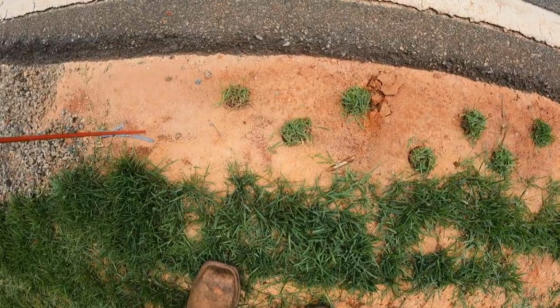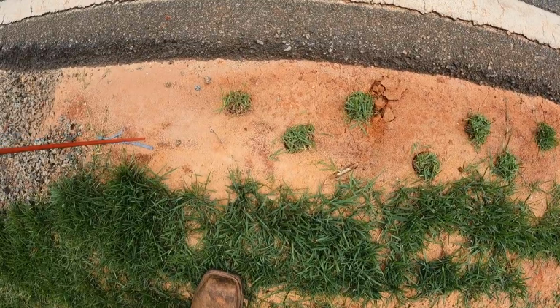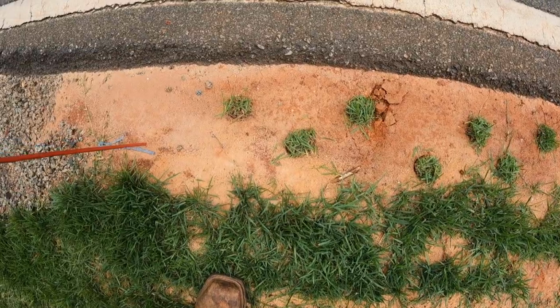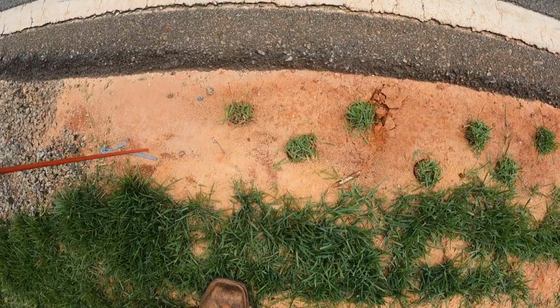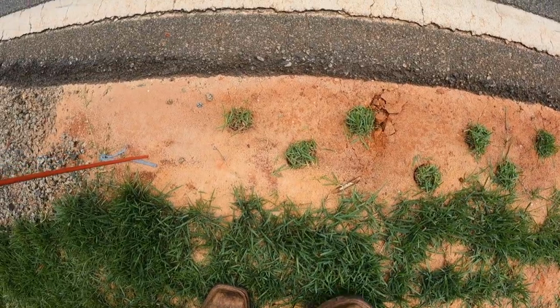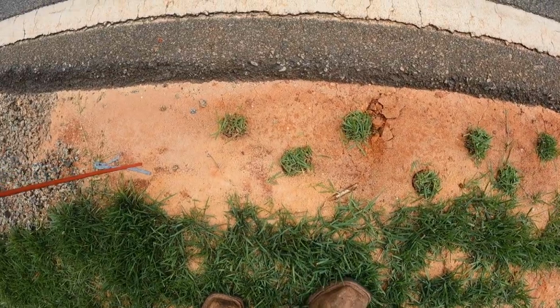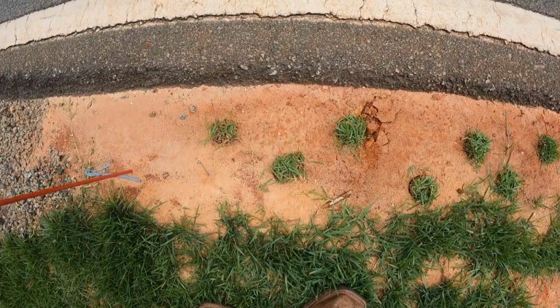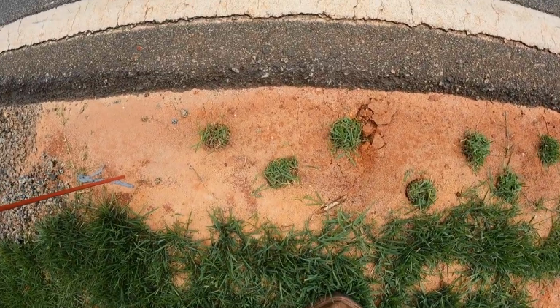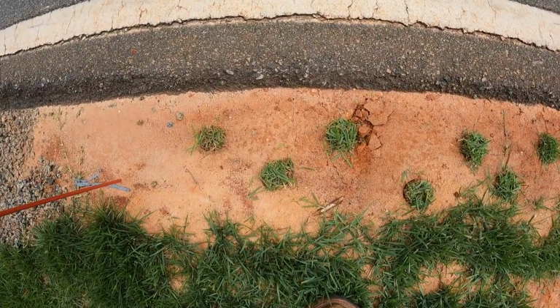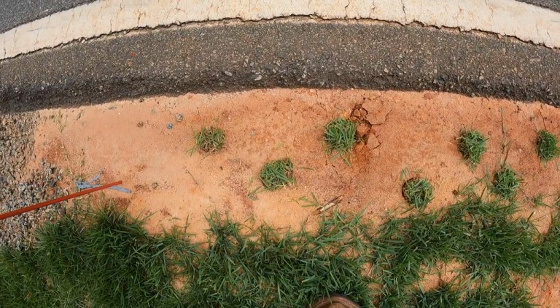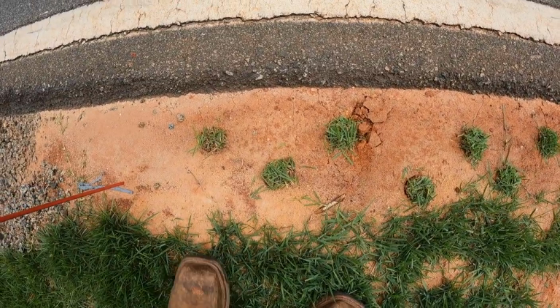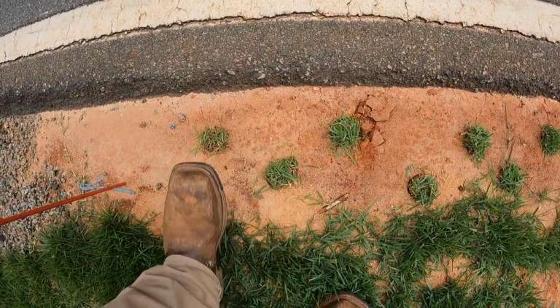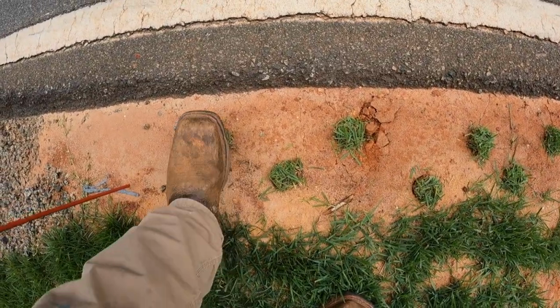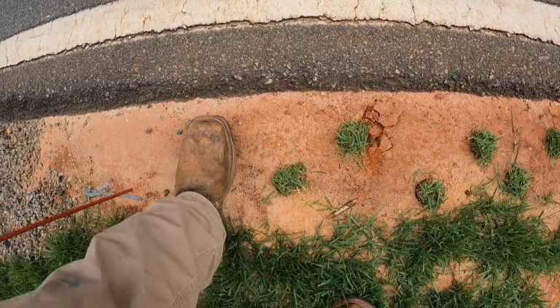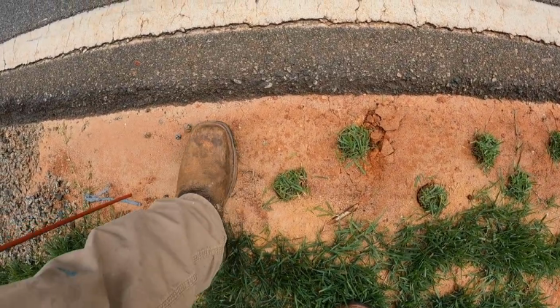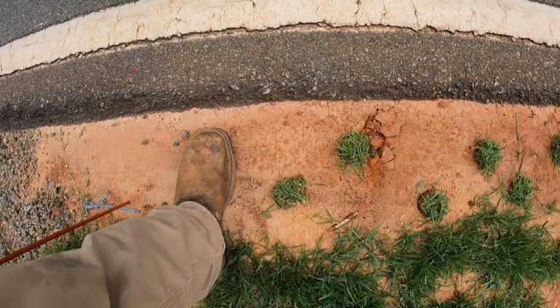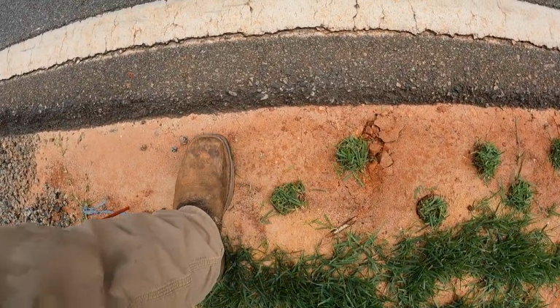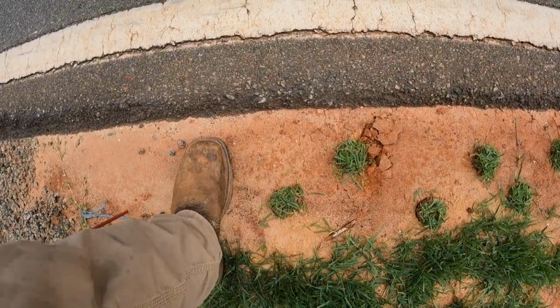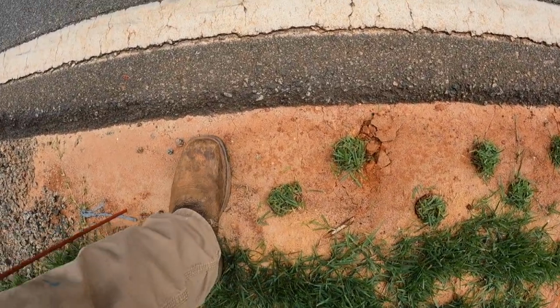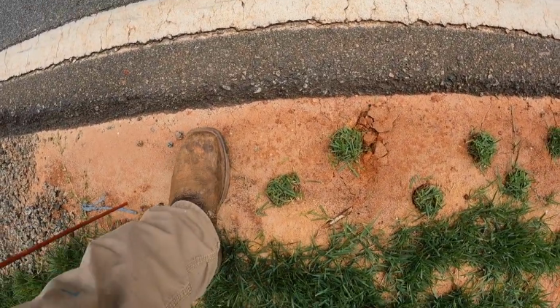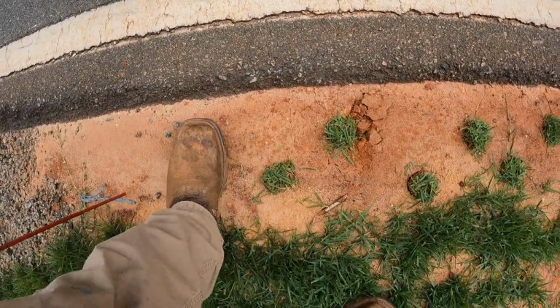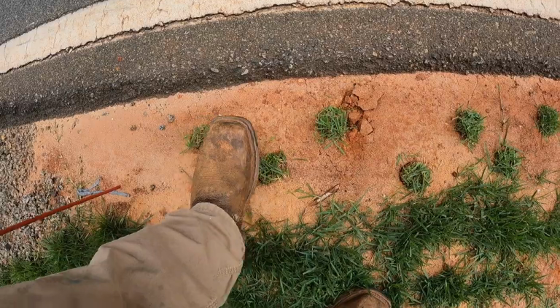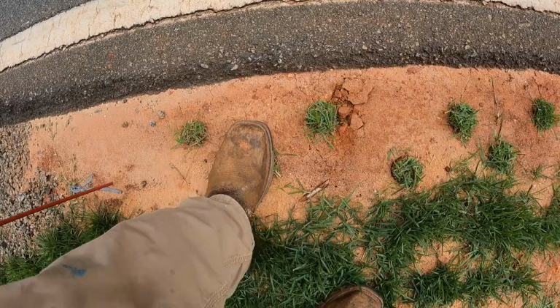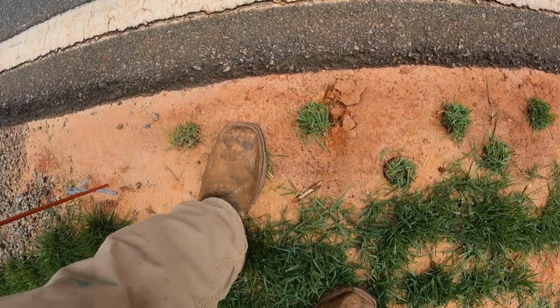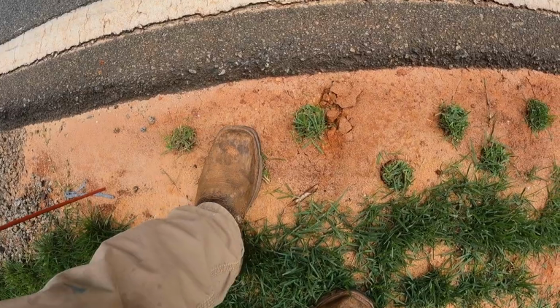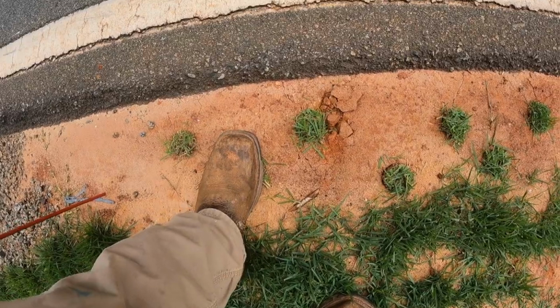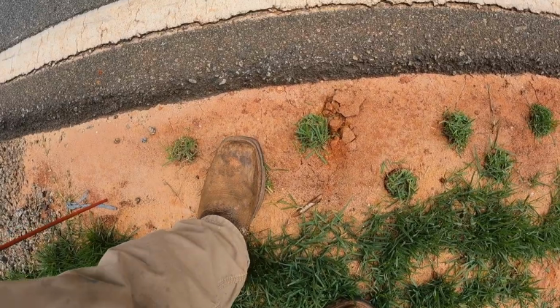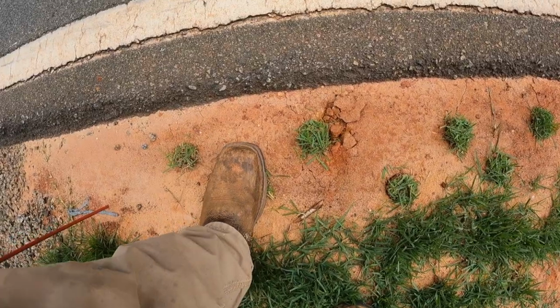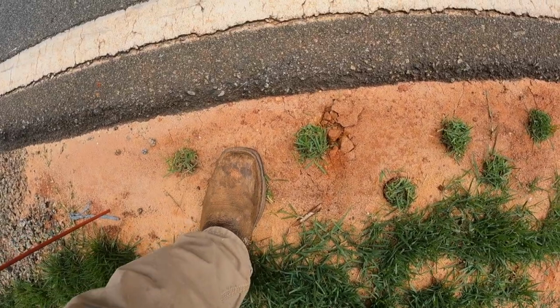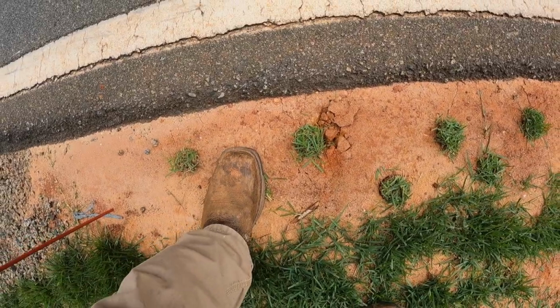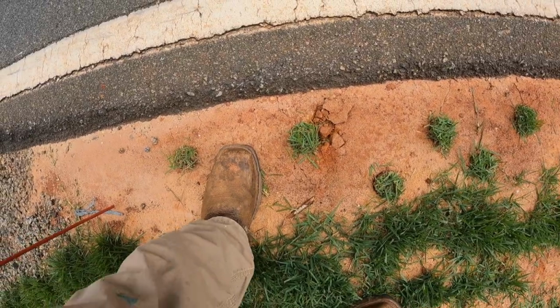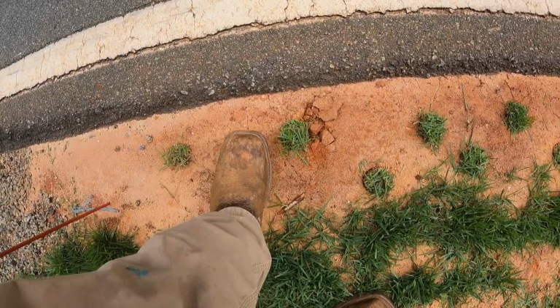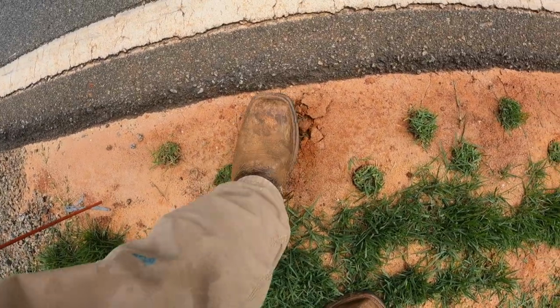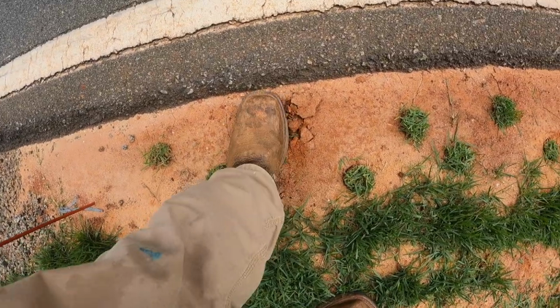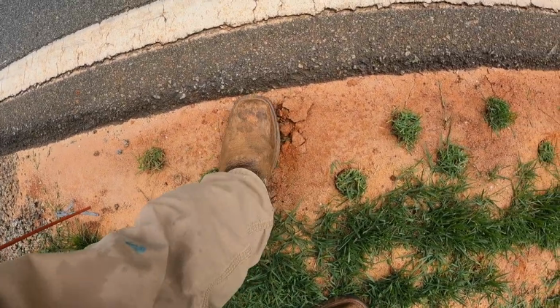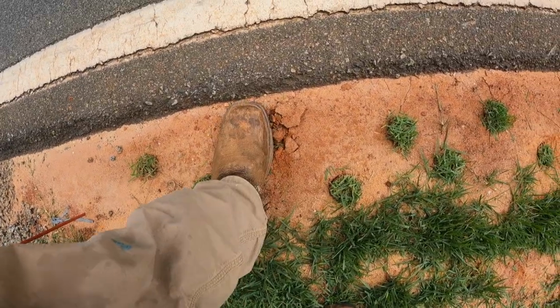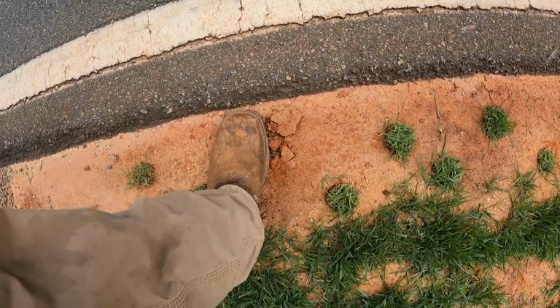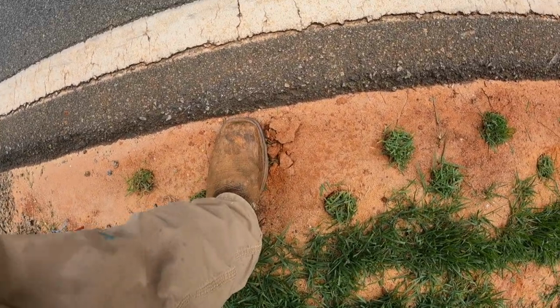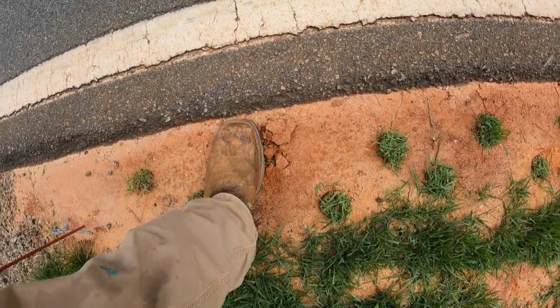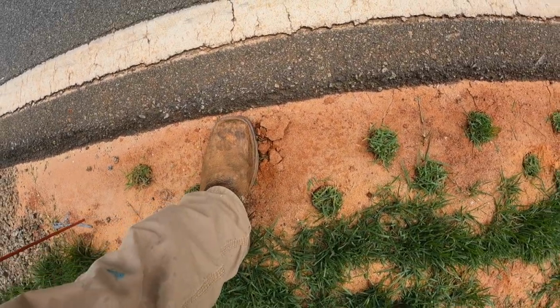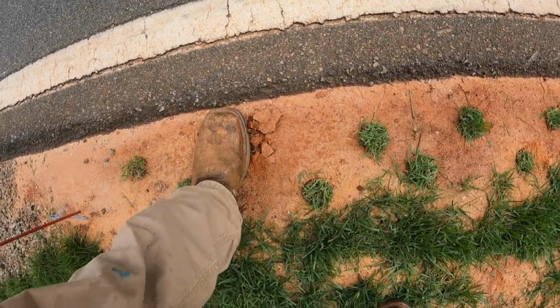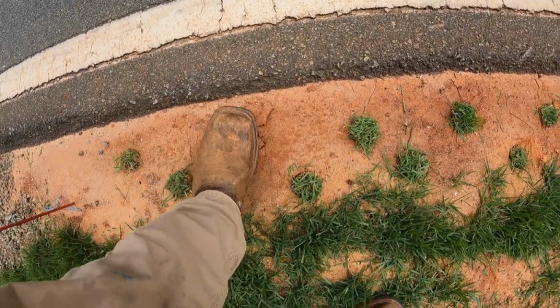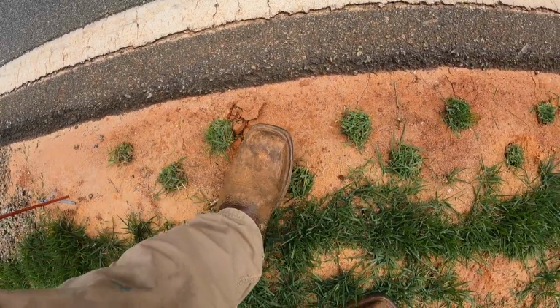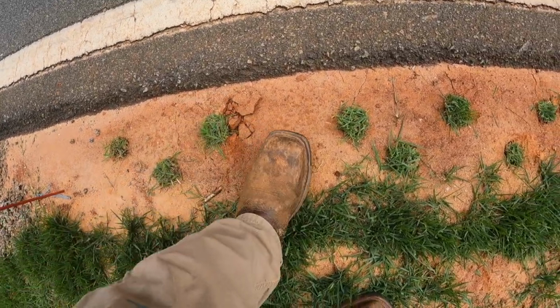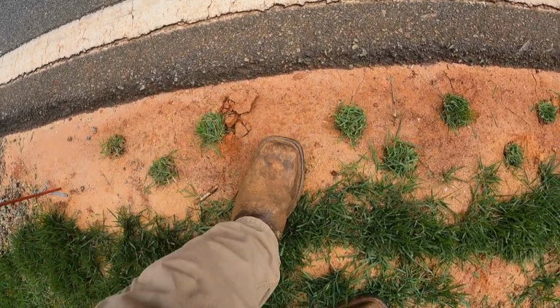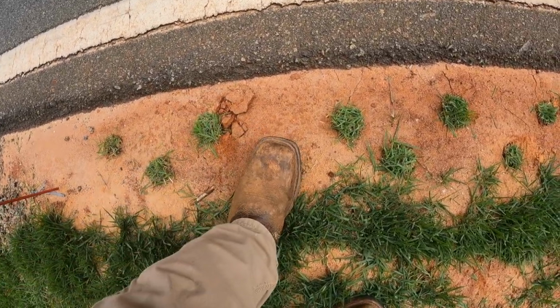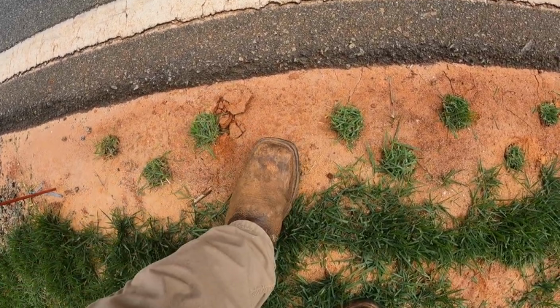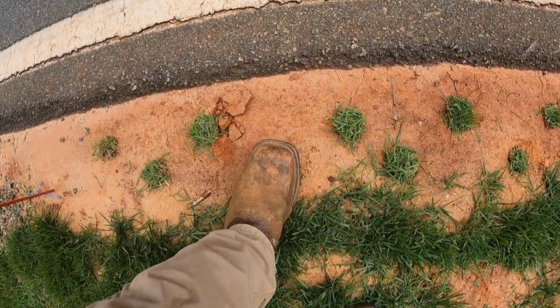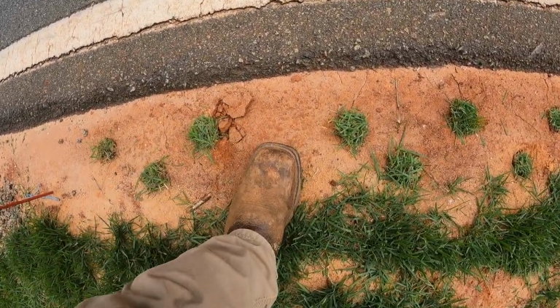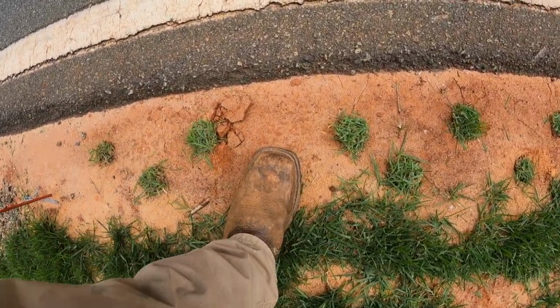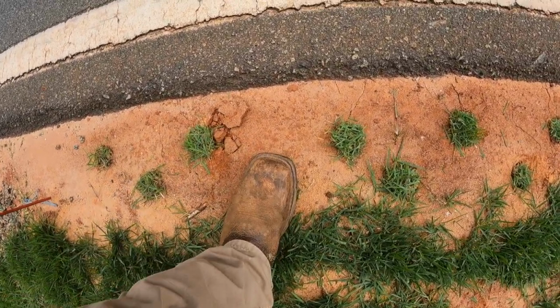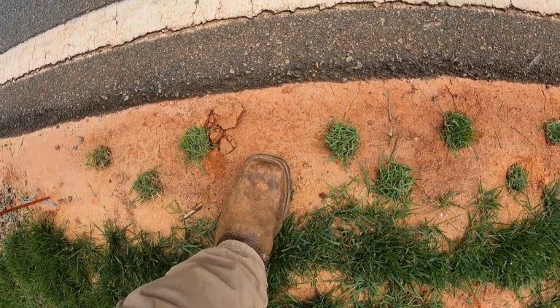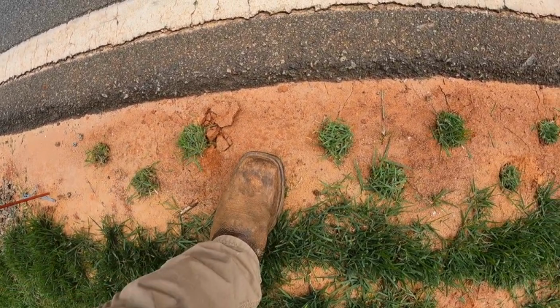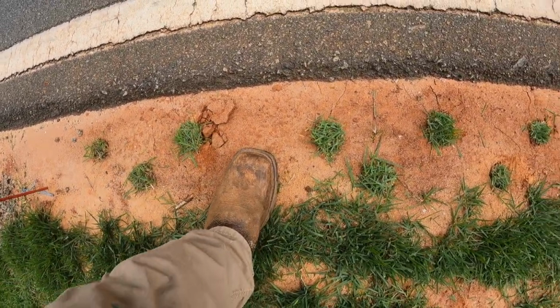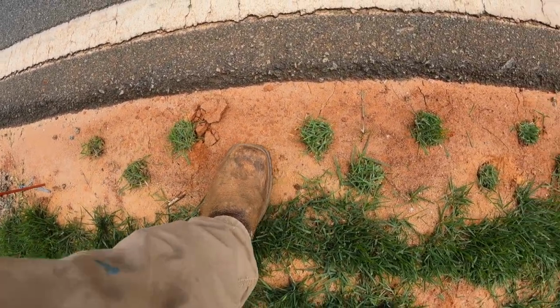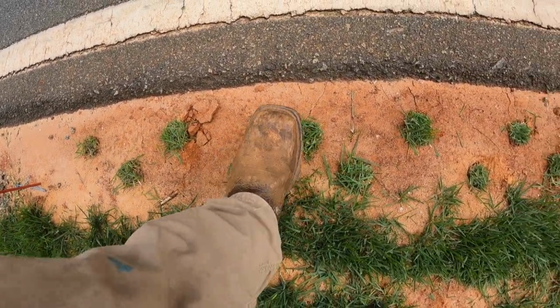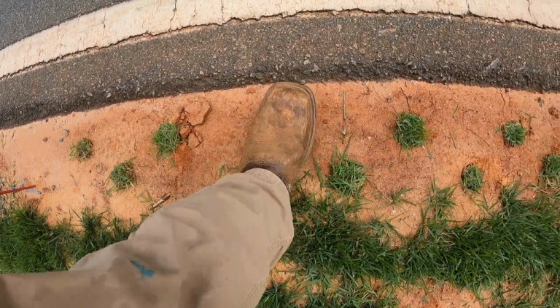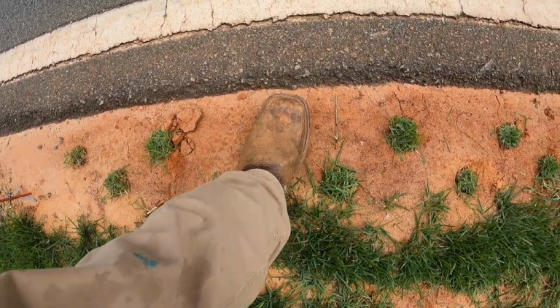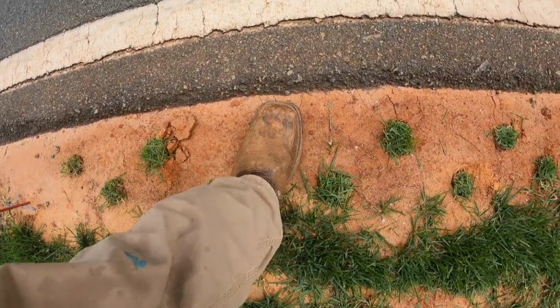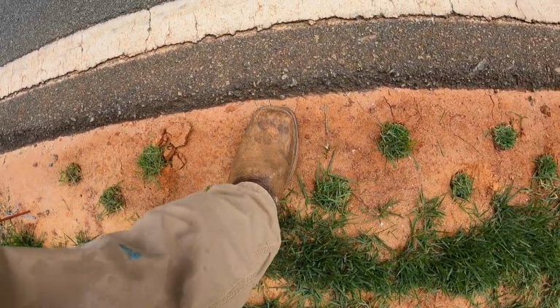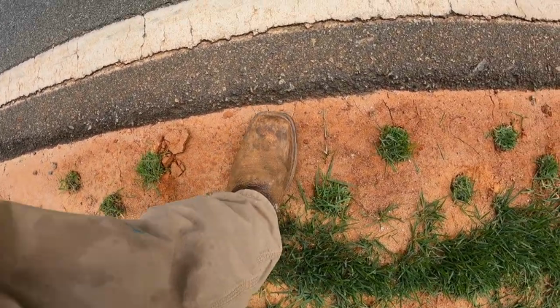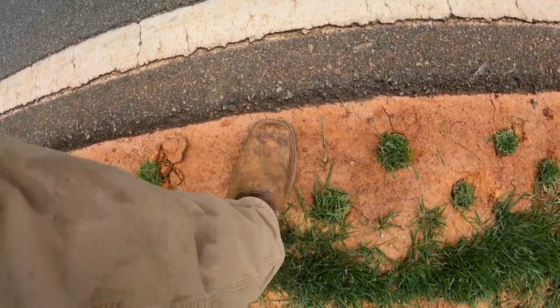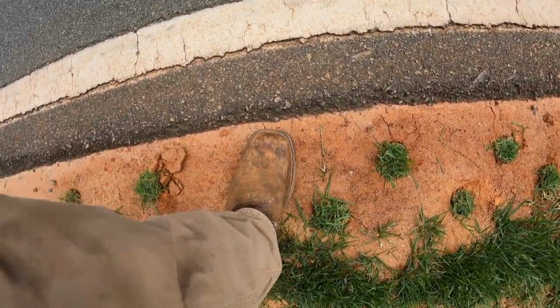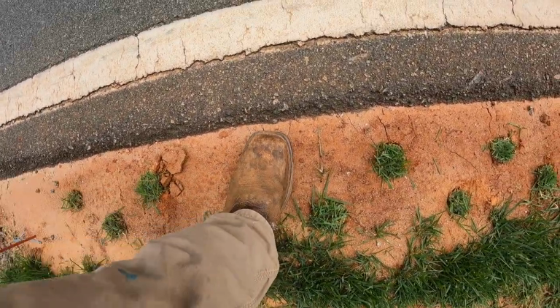After we get them set down in the hole, I'm just going to come through and lightly step on them. I just want to make sure you get all the air out from around the roots.